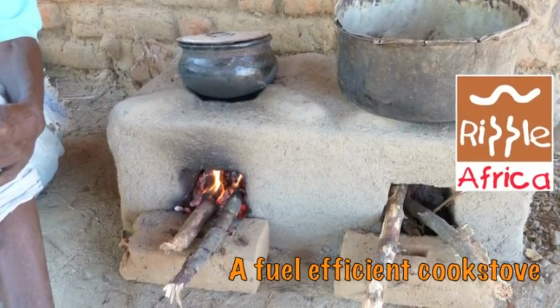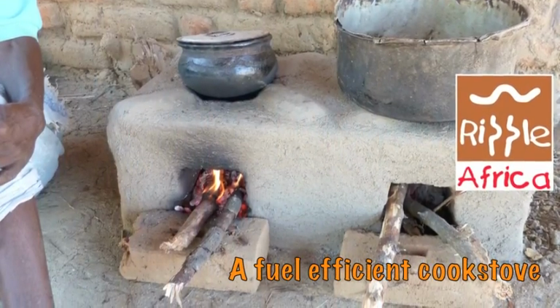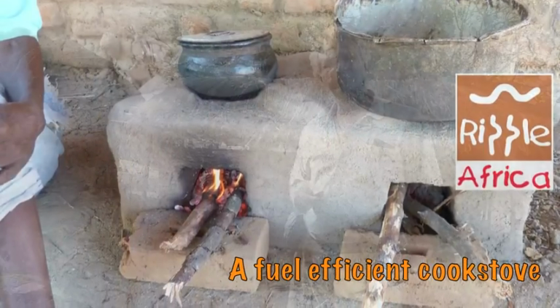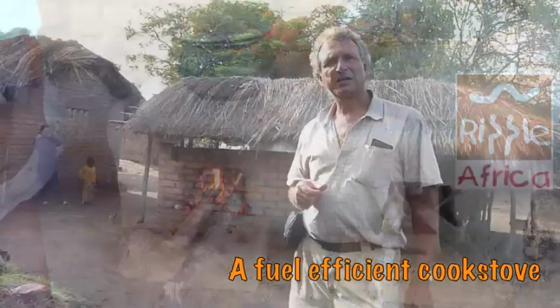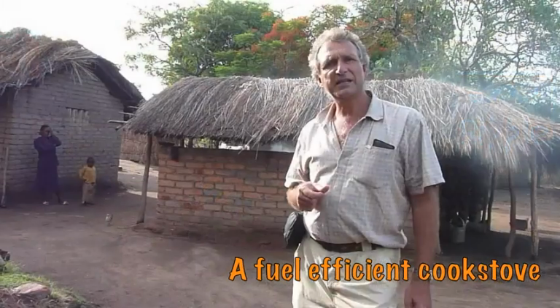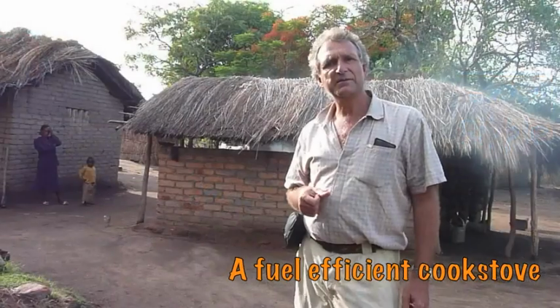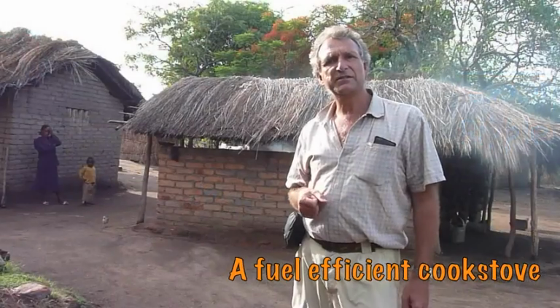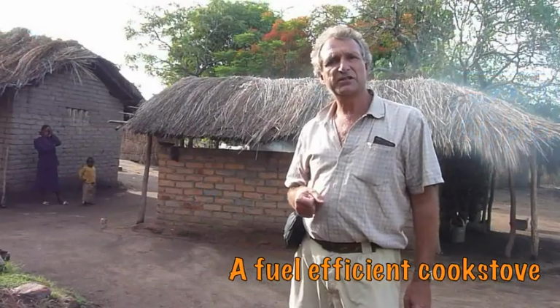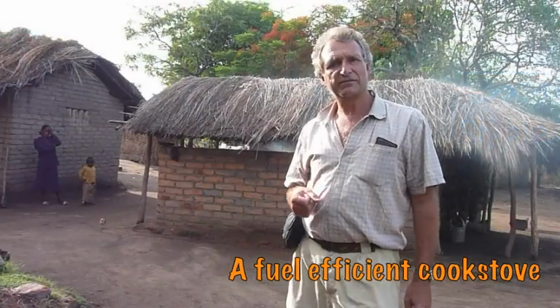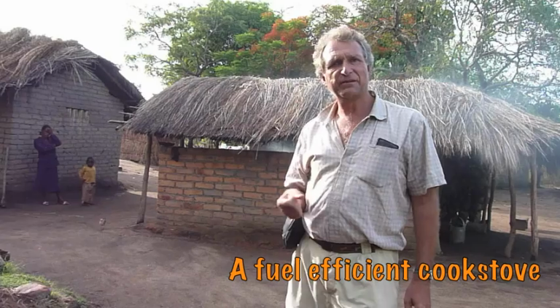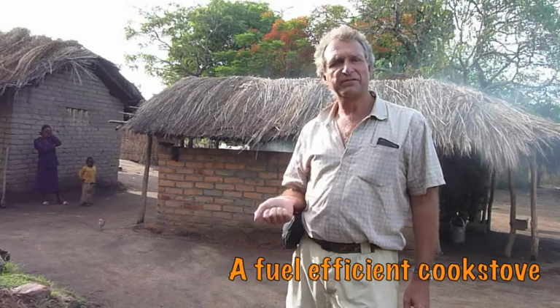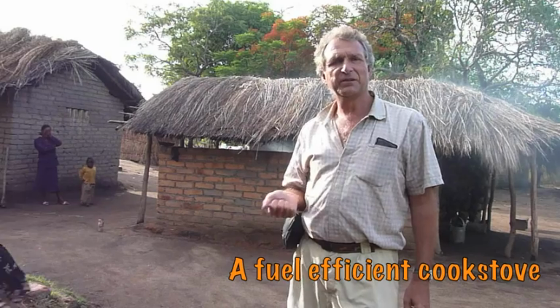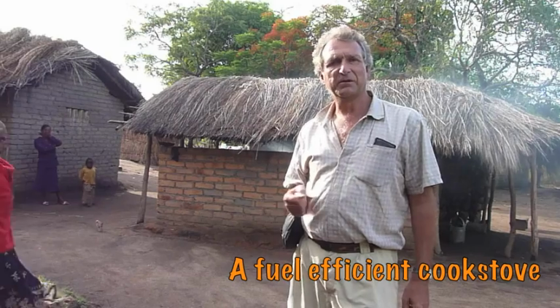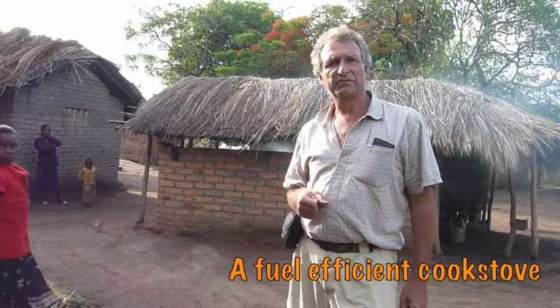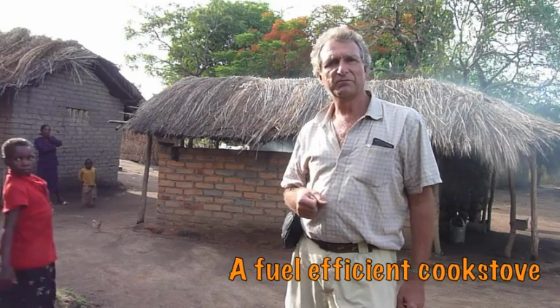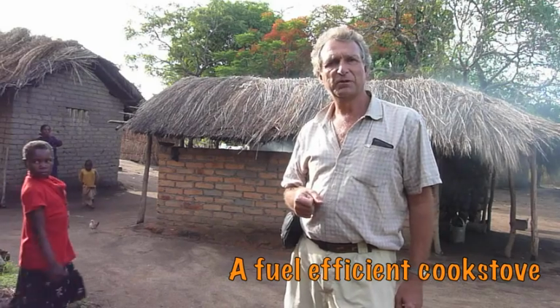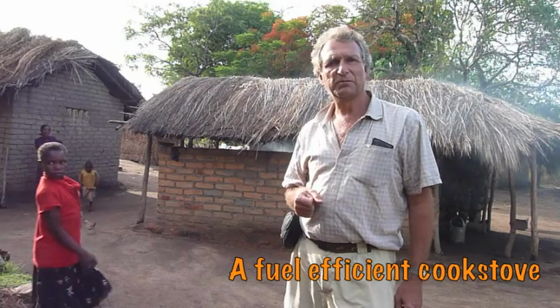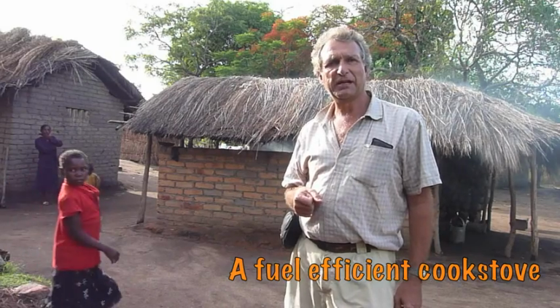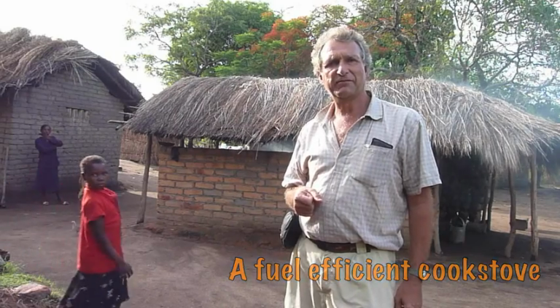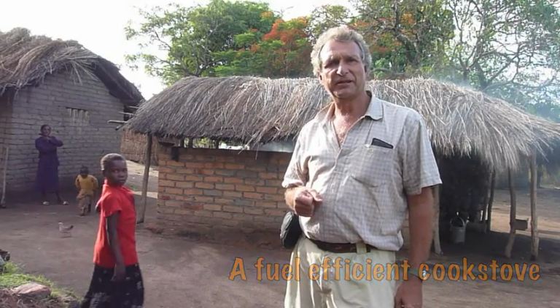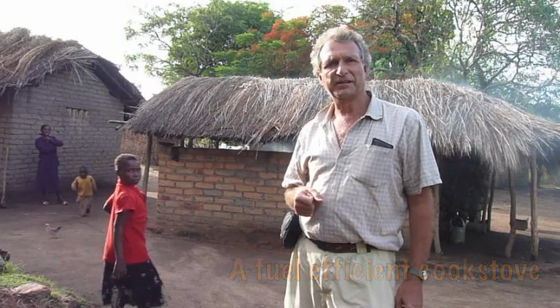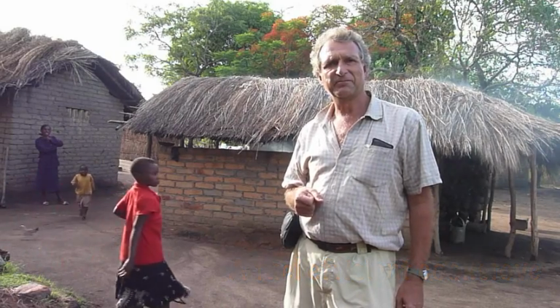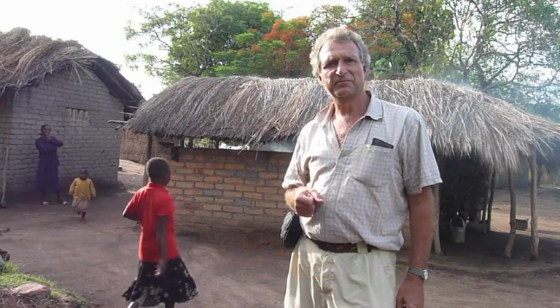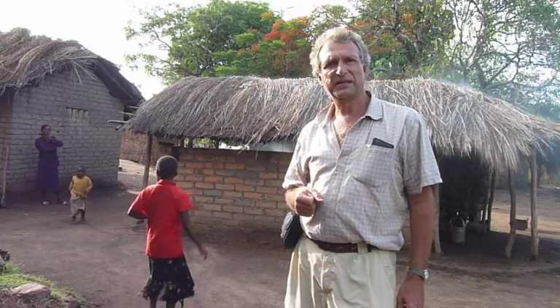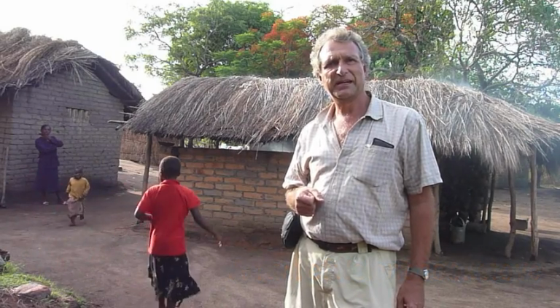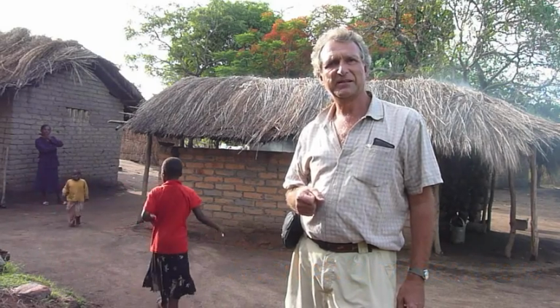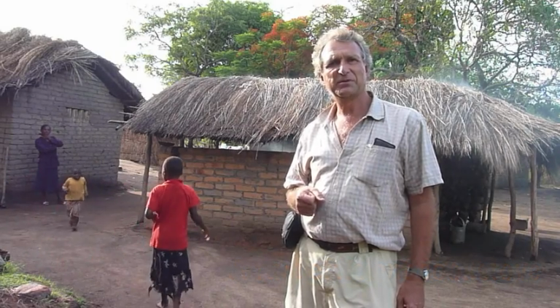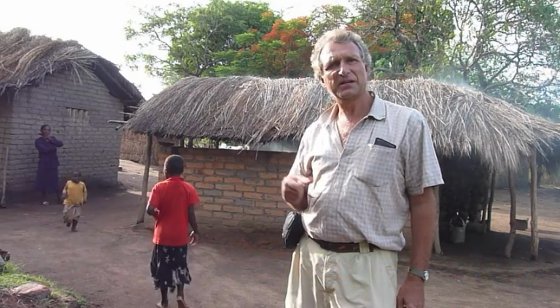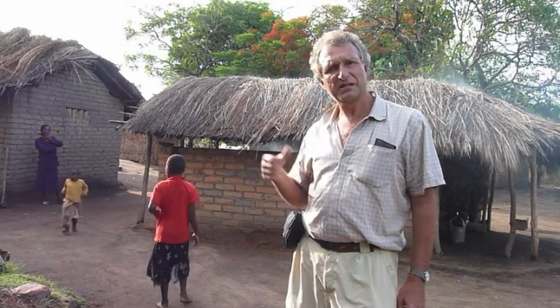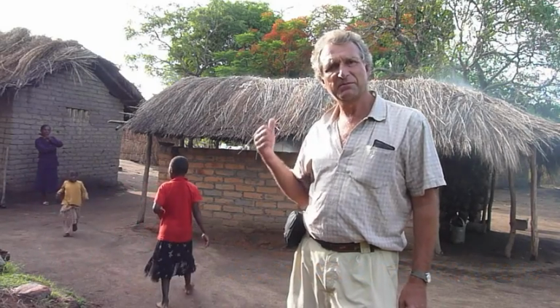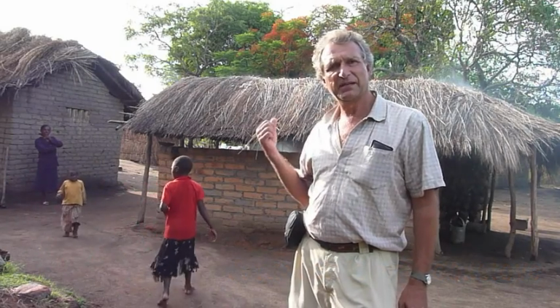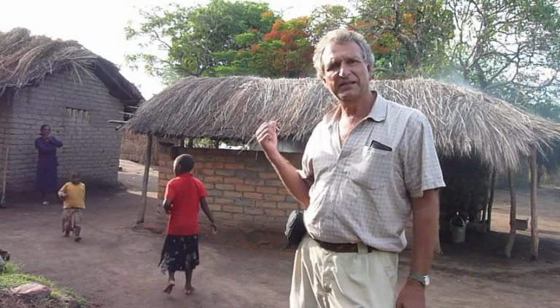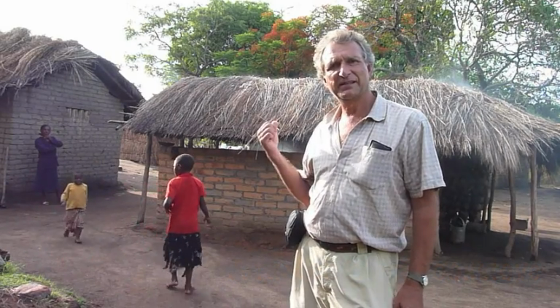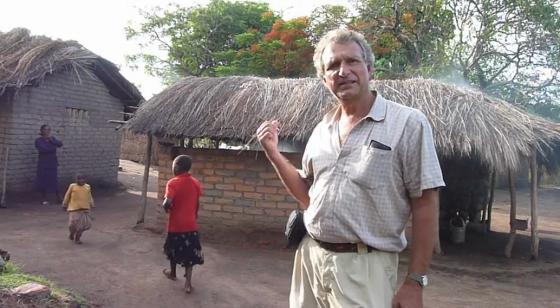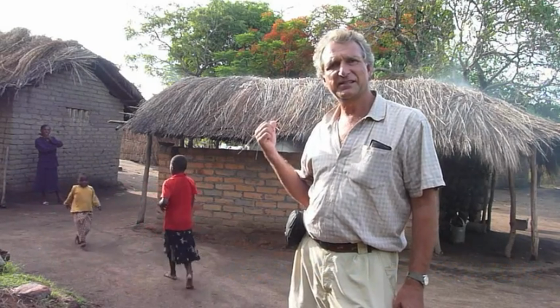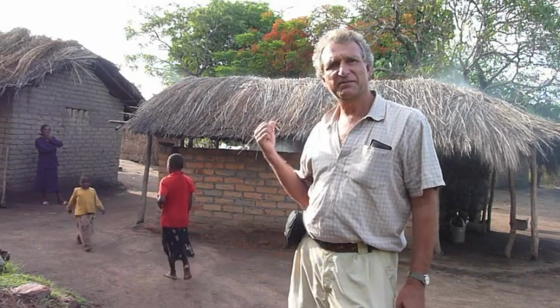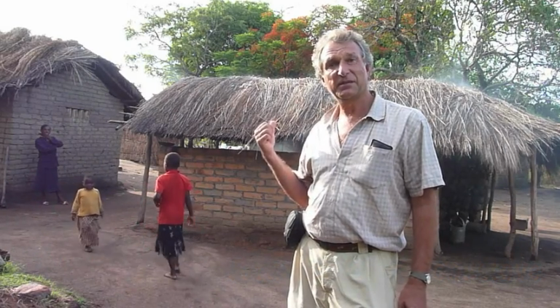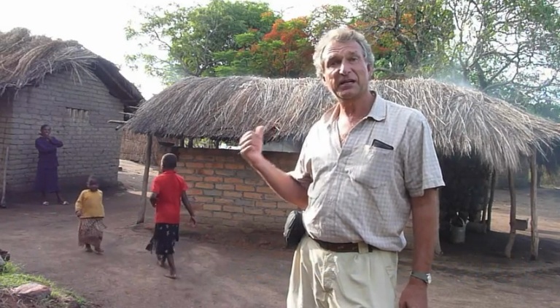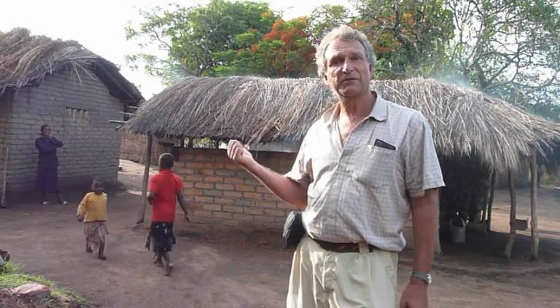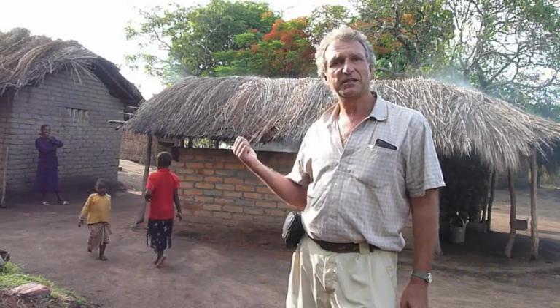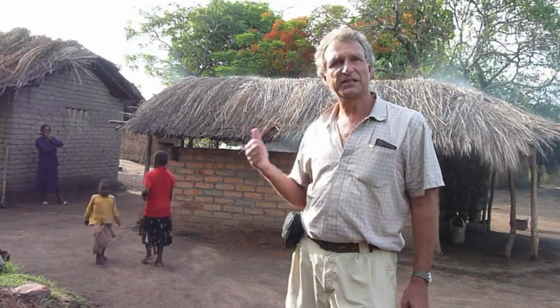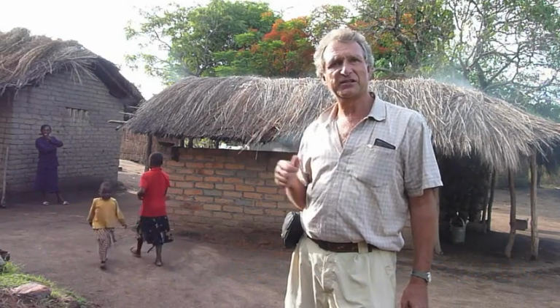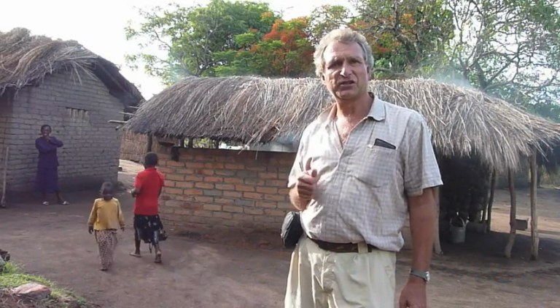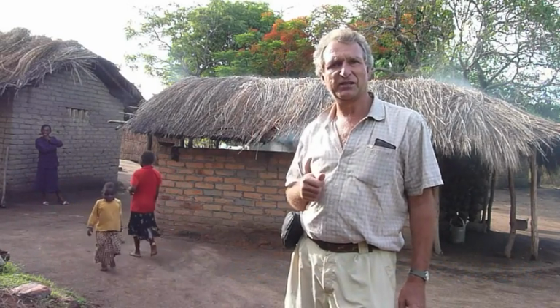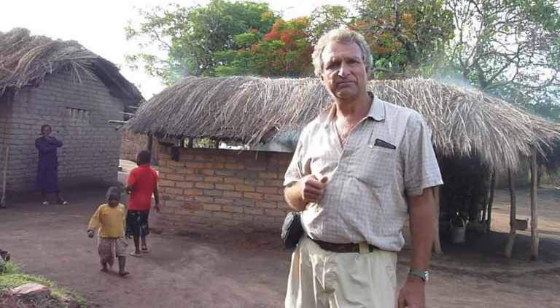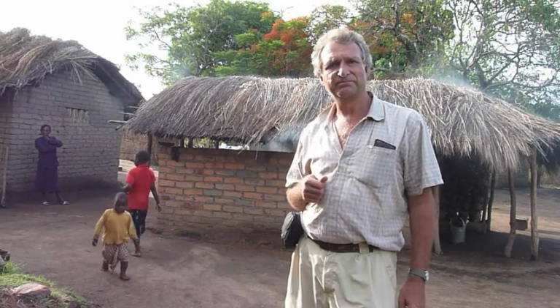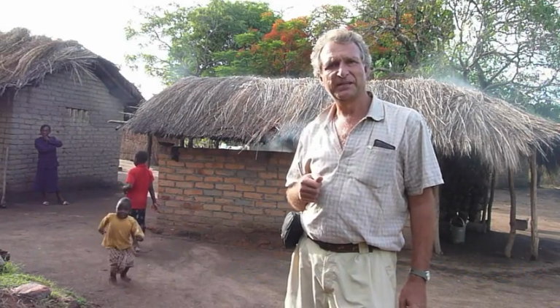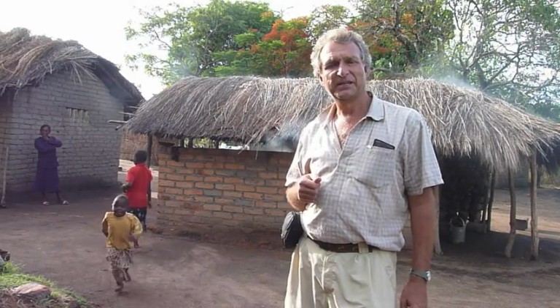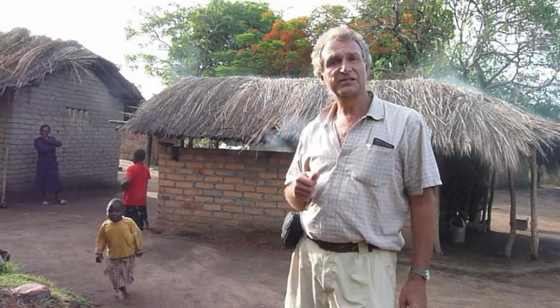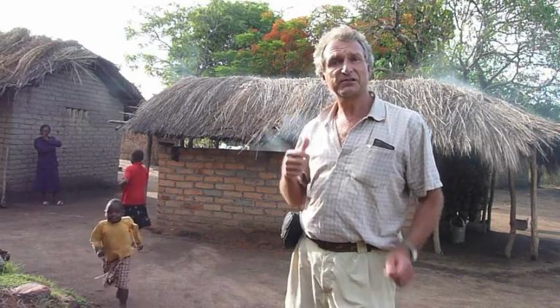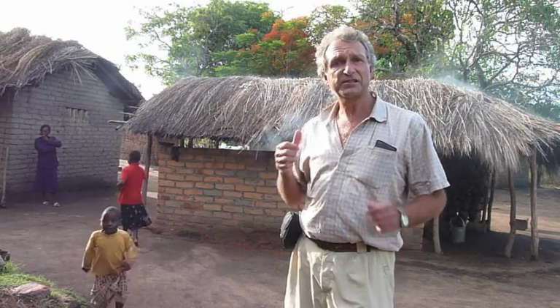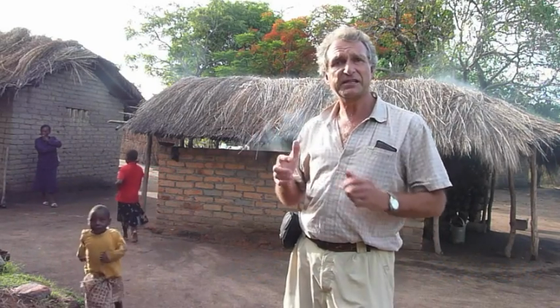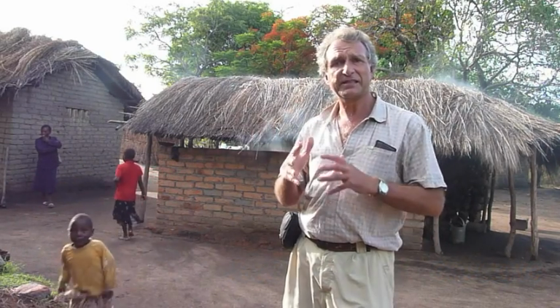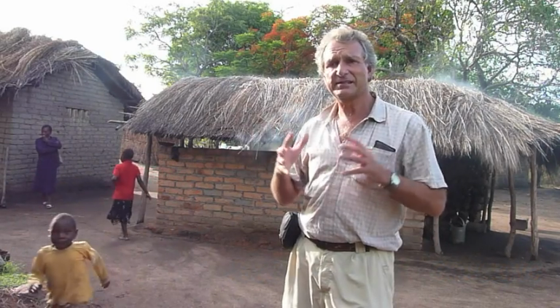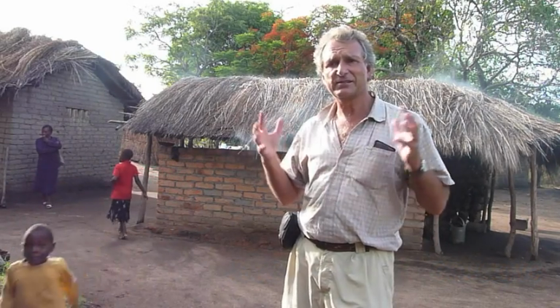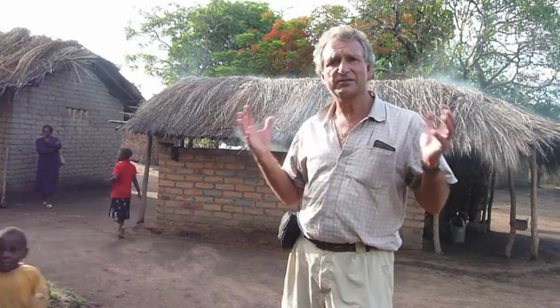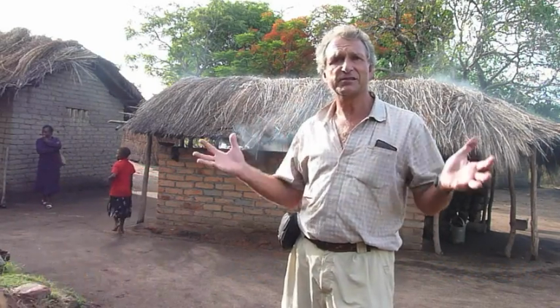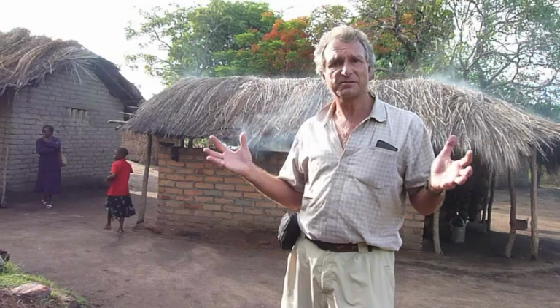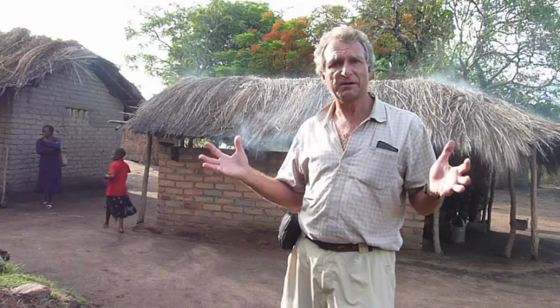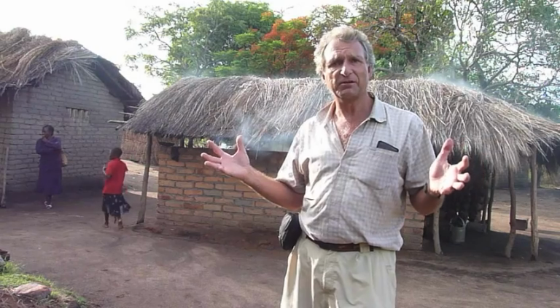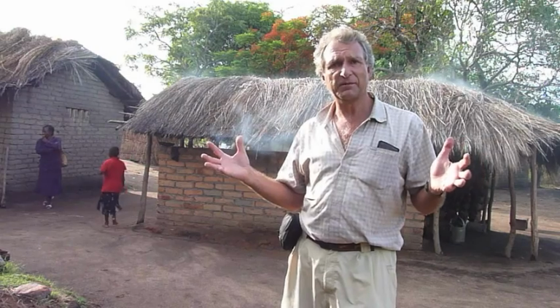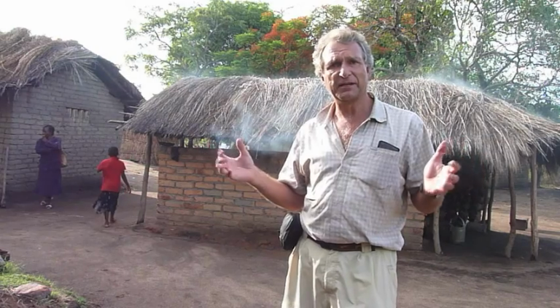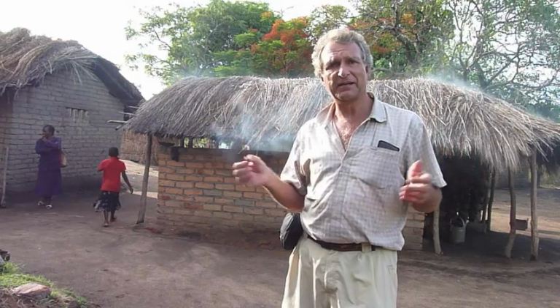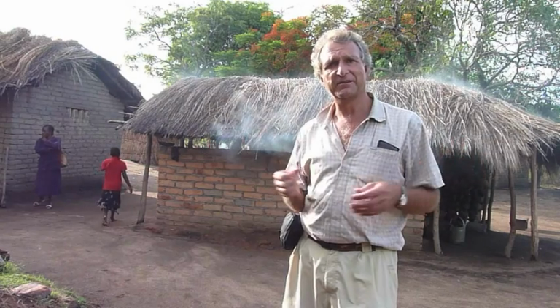My name is Jeffrey Ferber from Ripple Africa and behind me is a Malawian kitchen and as you can see there's lots of smoke coming out.